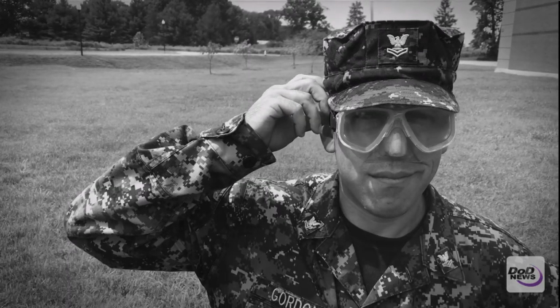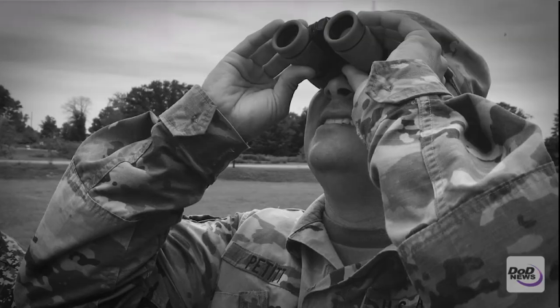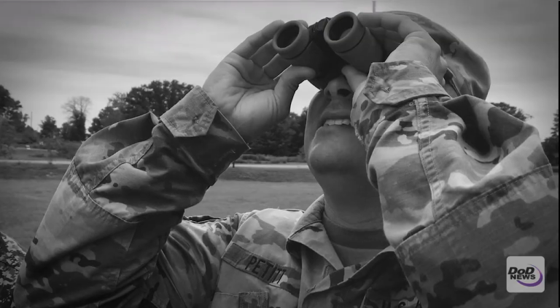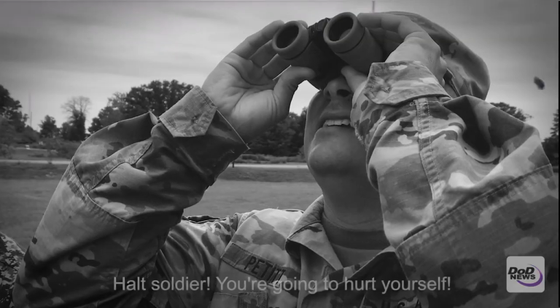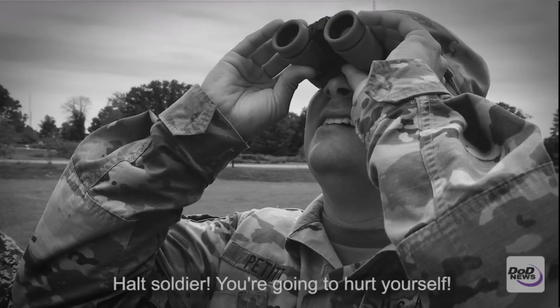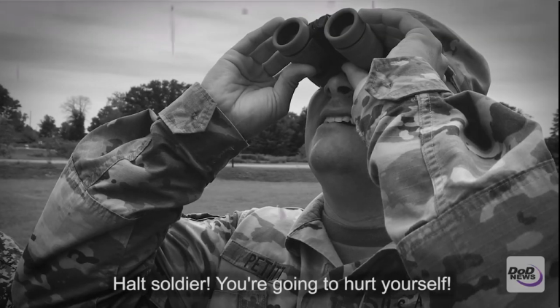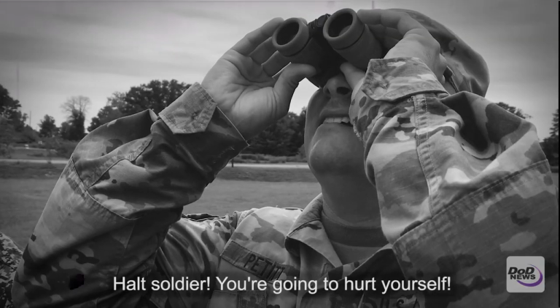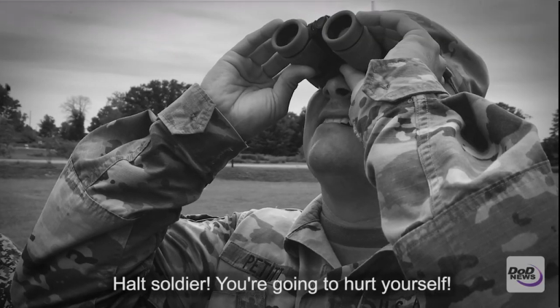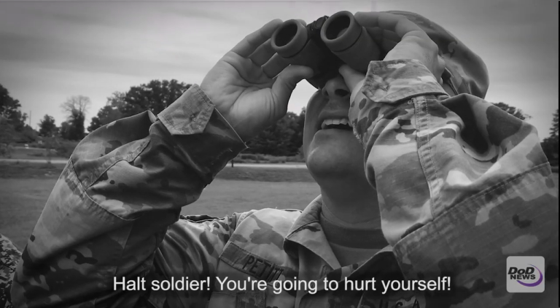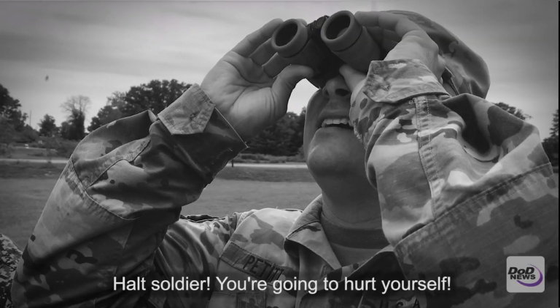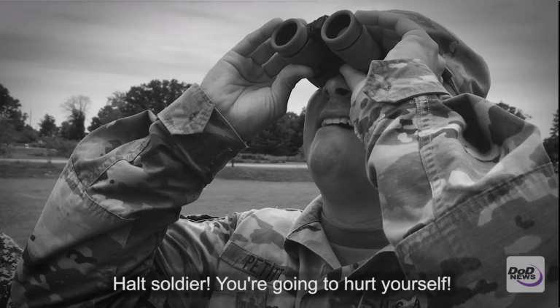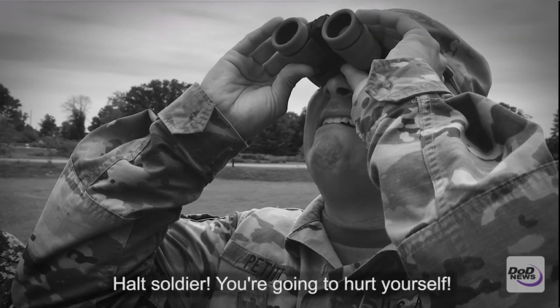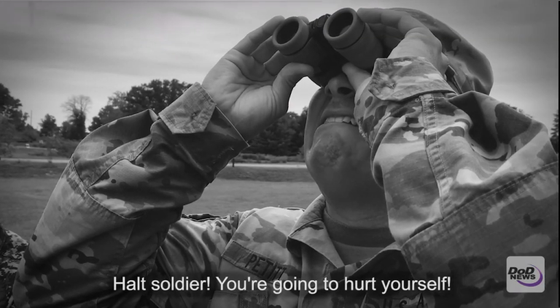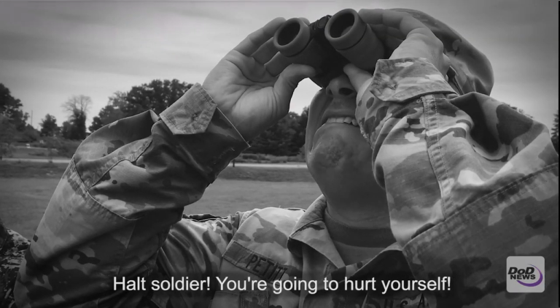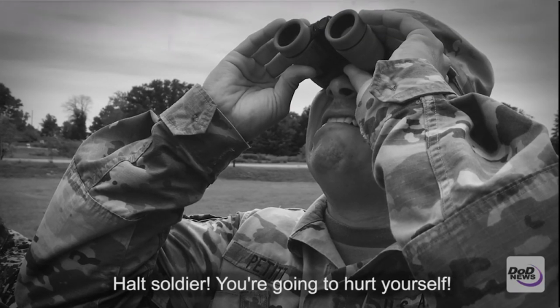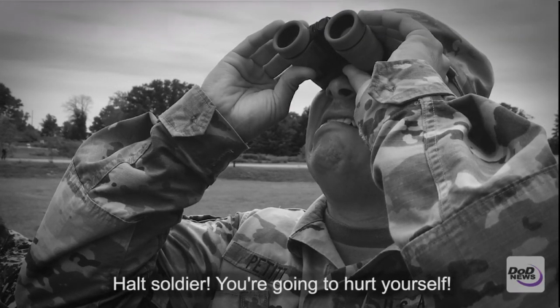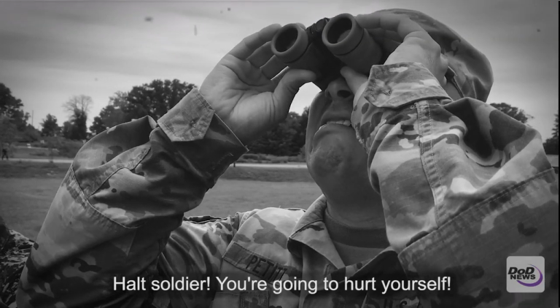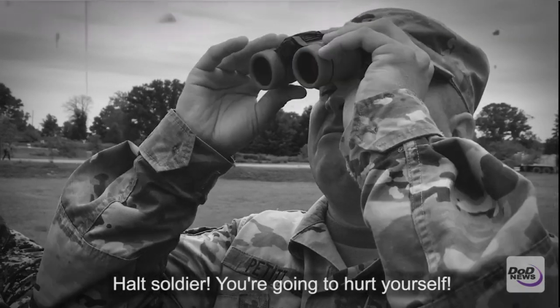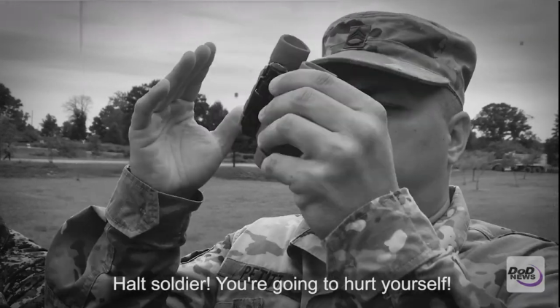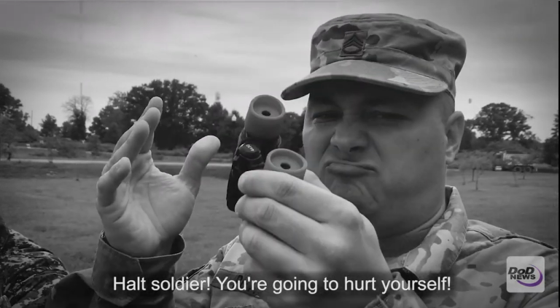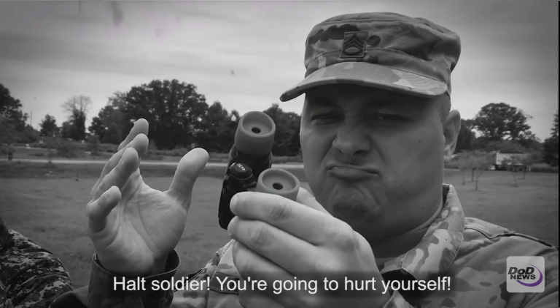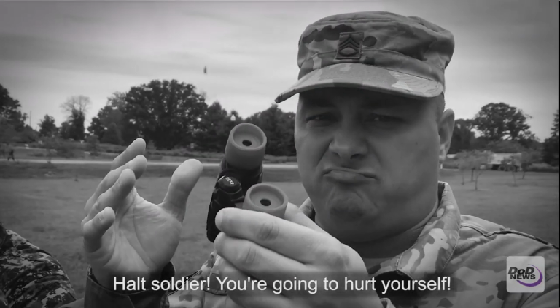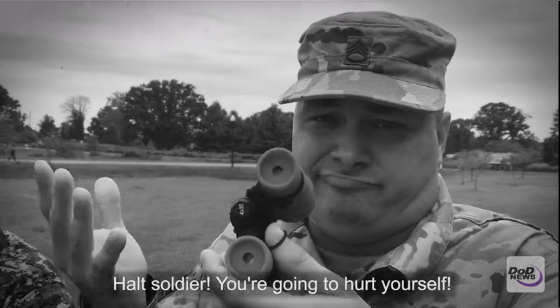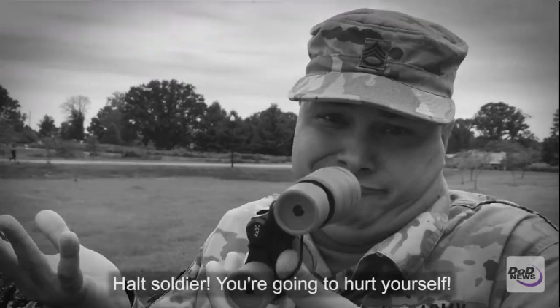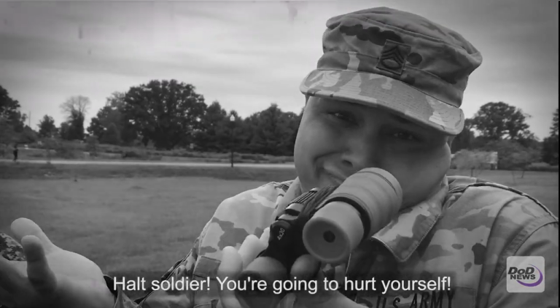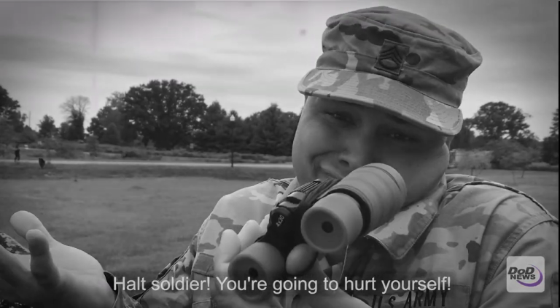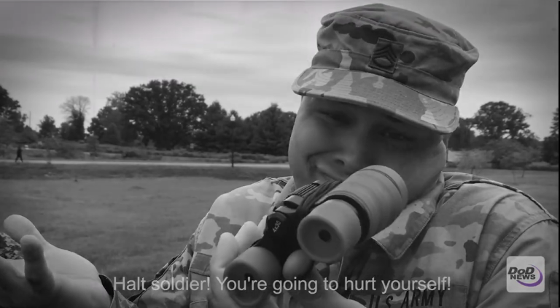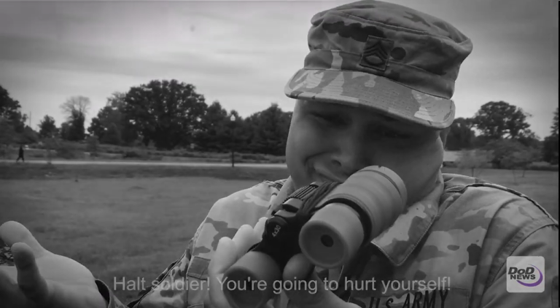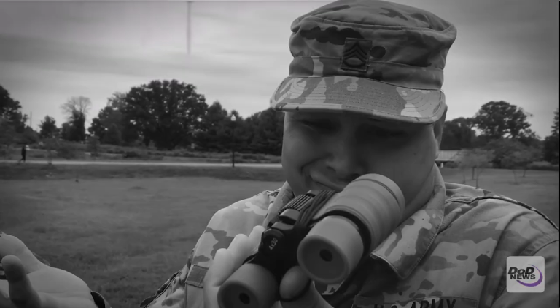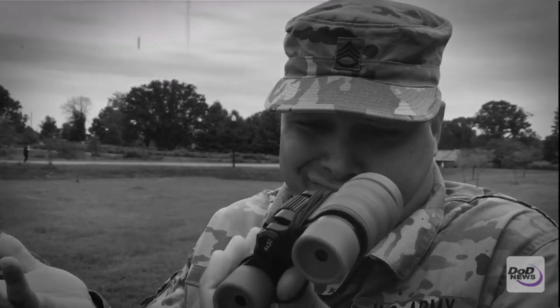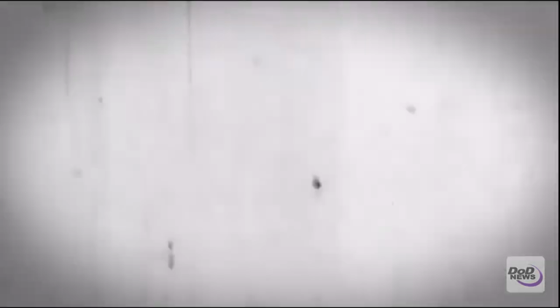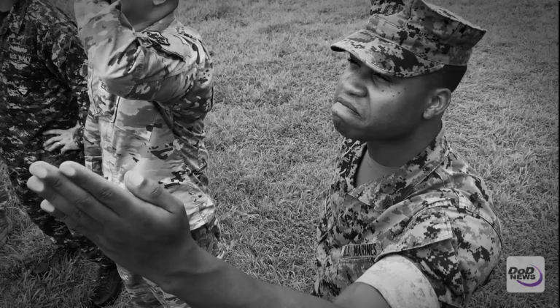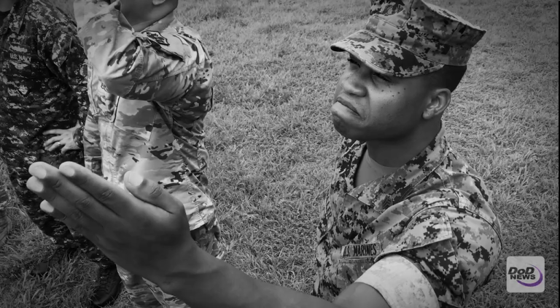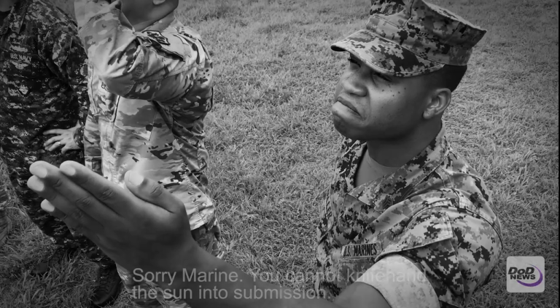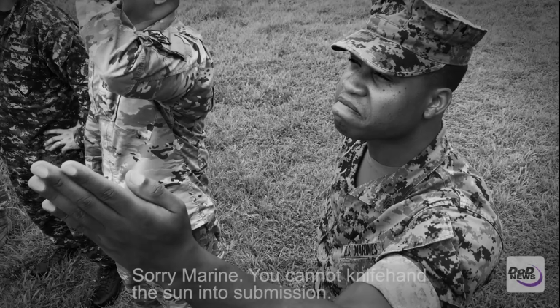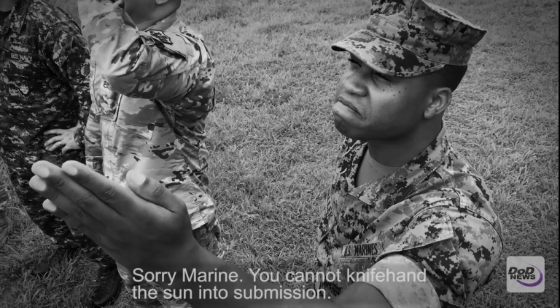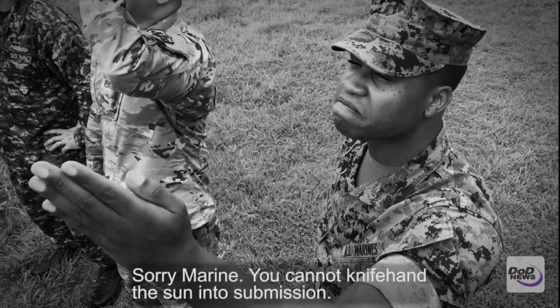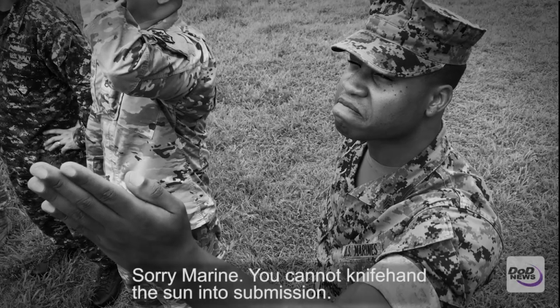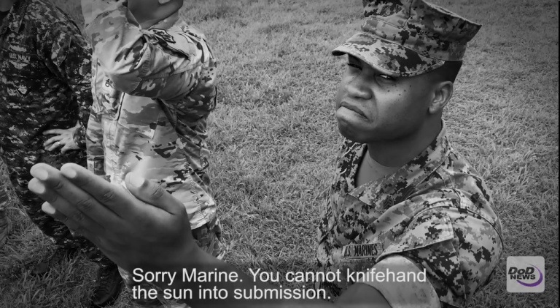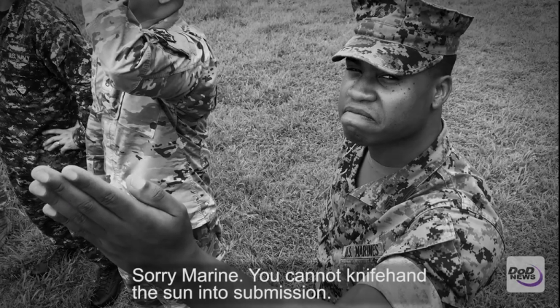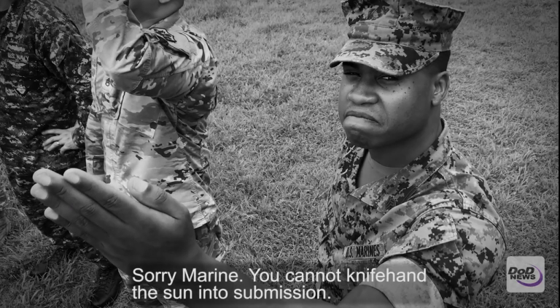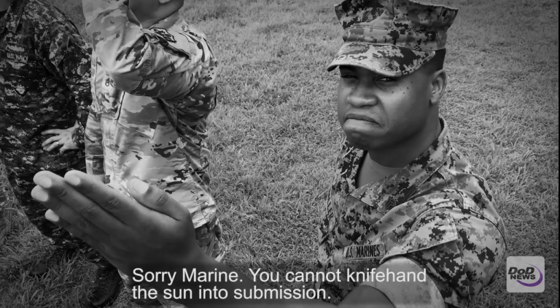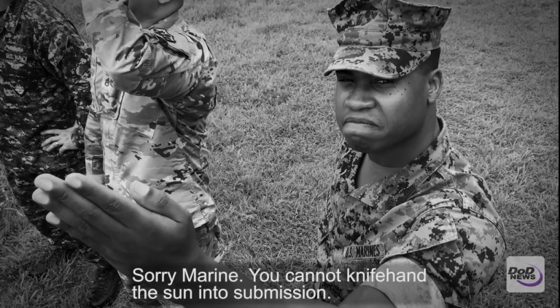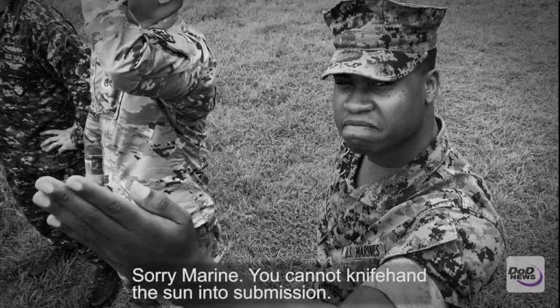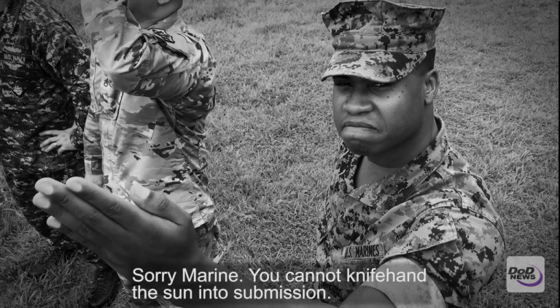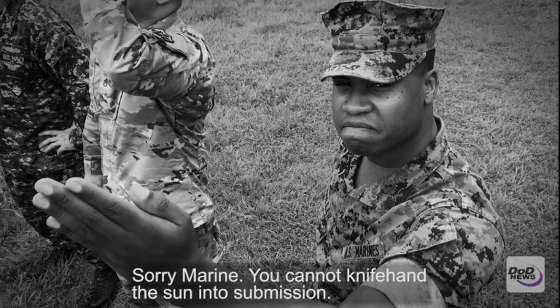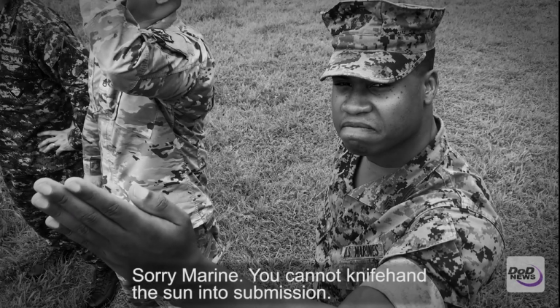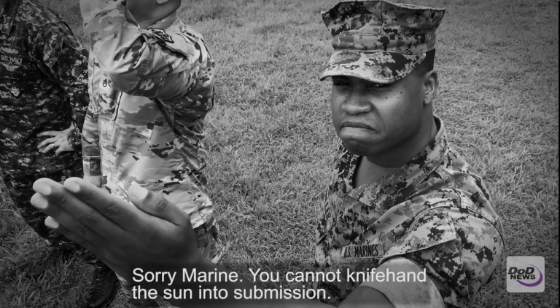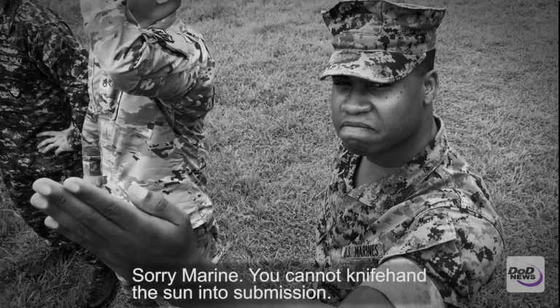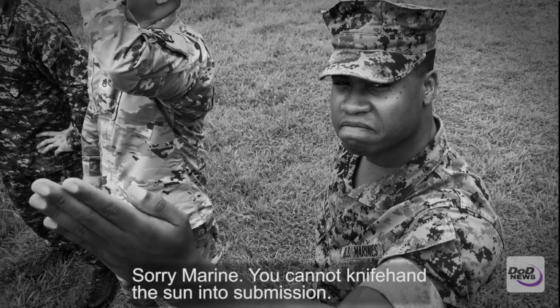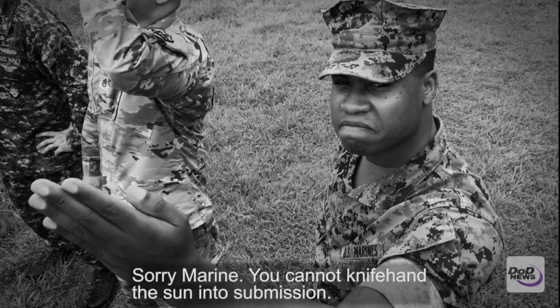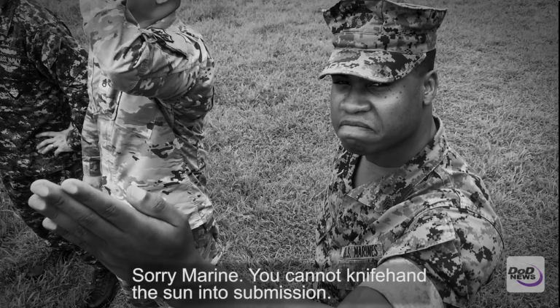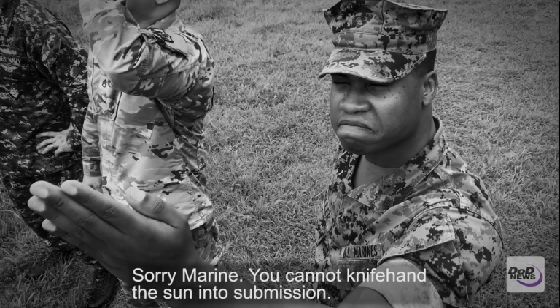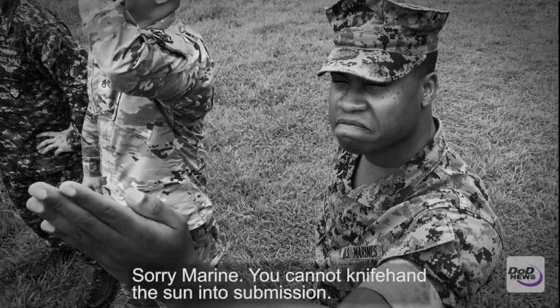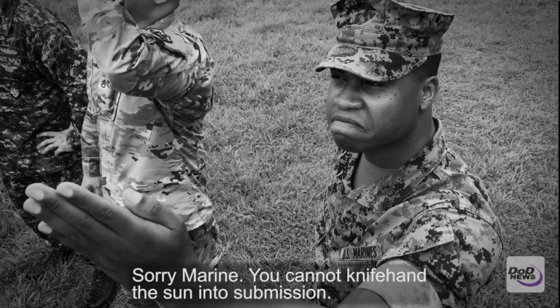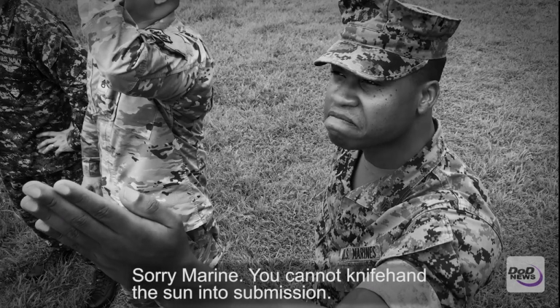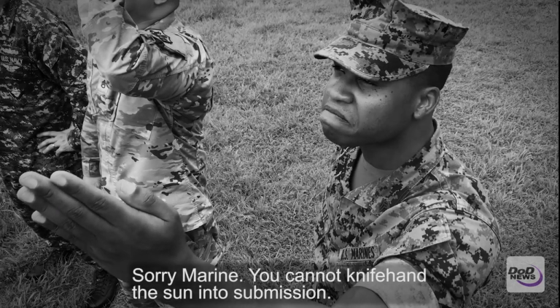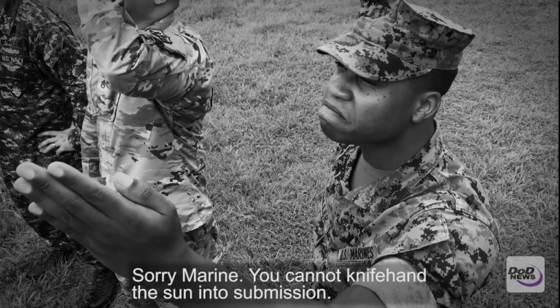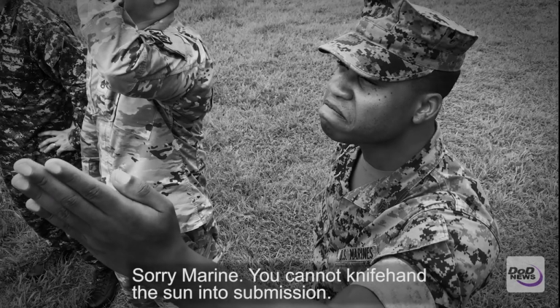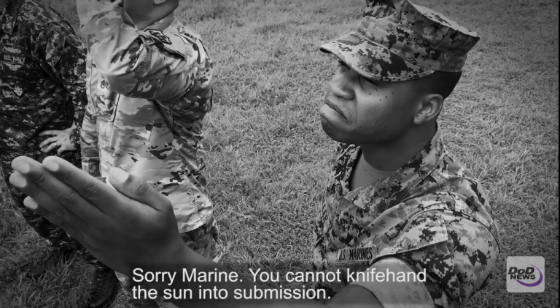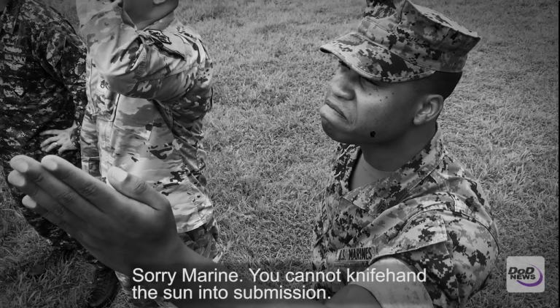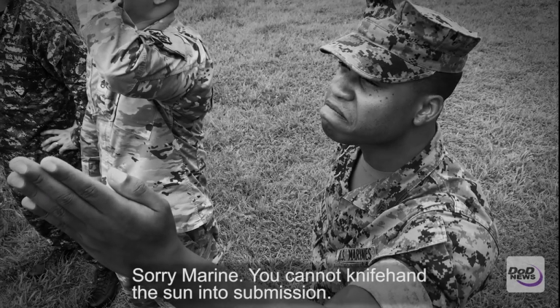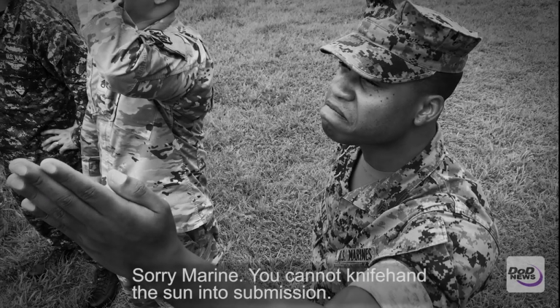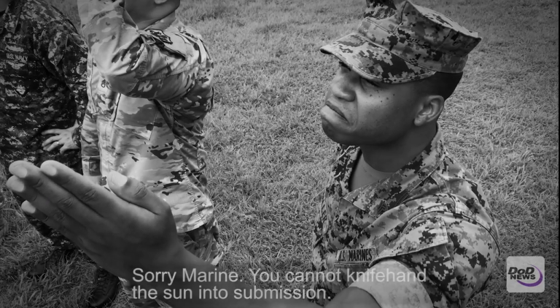Halt, soldier. You're going to hurt yourself. Sorry, Marine. You cannot knife hand the sun into submission.